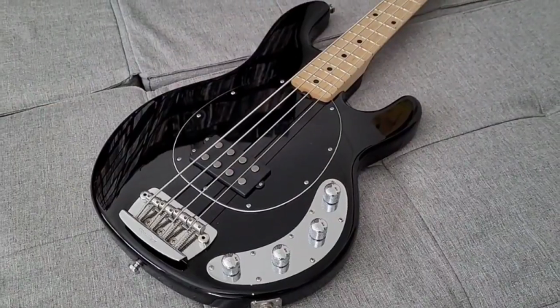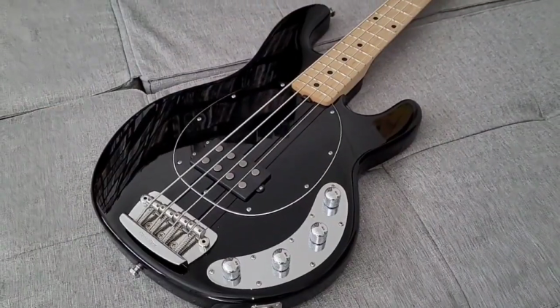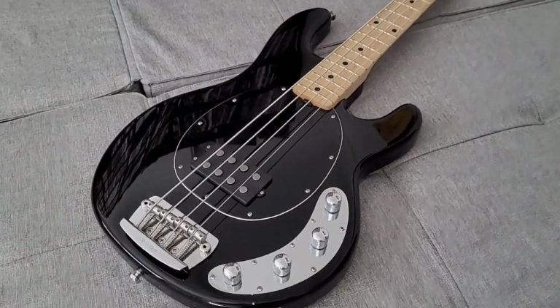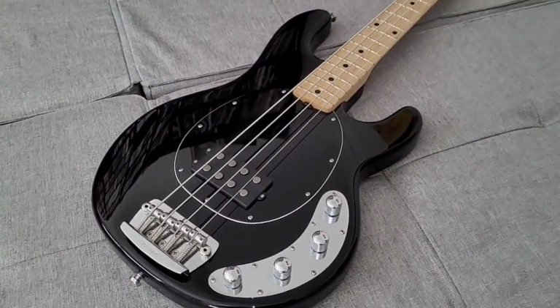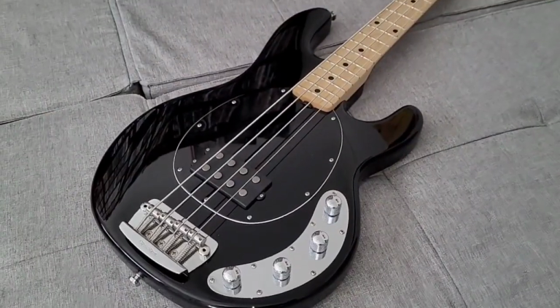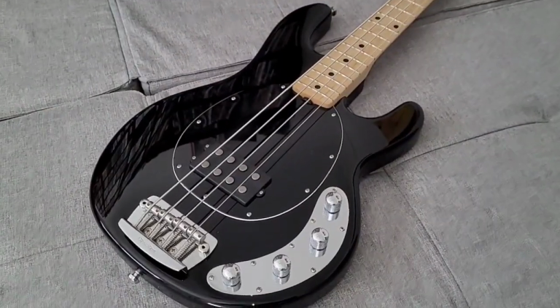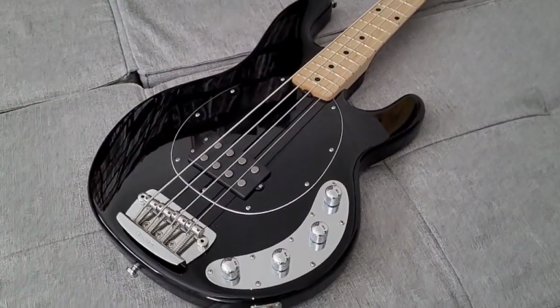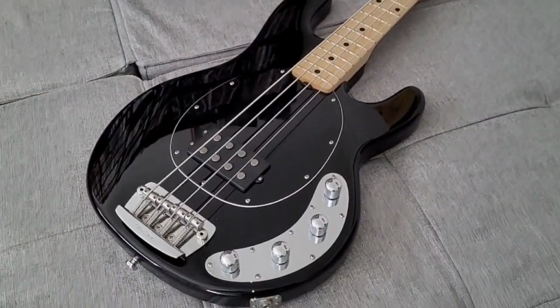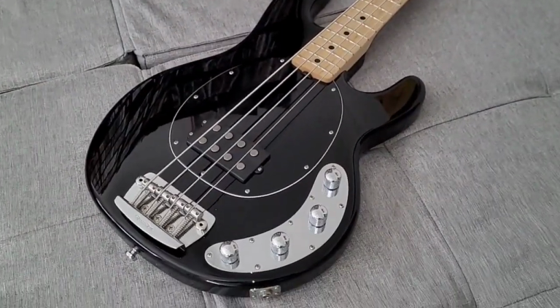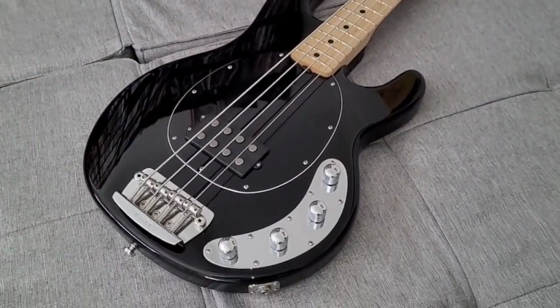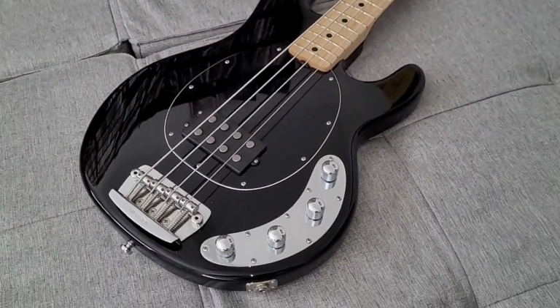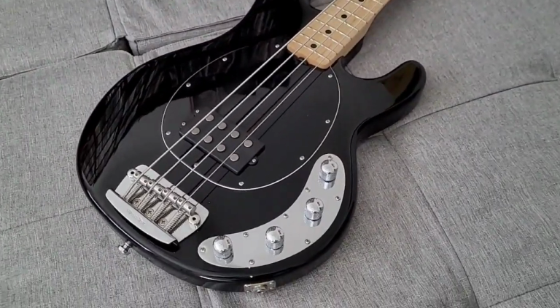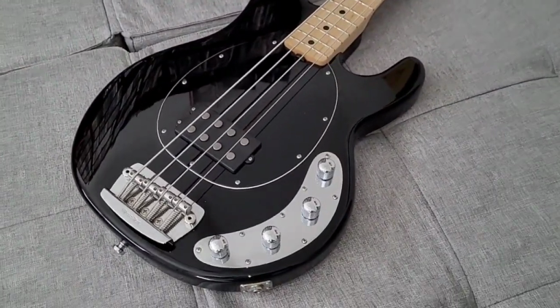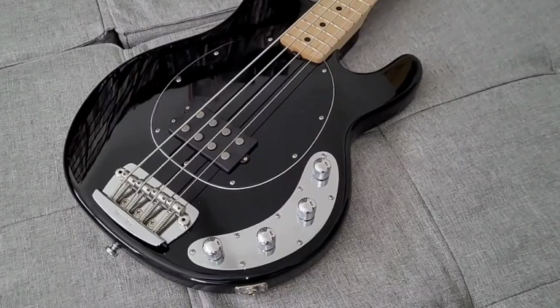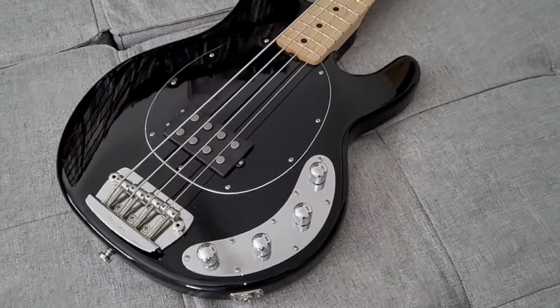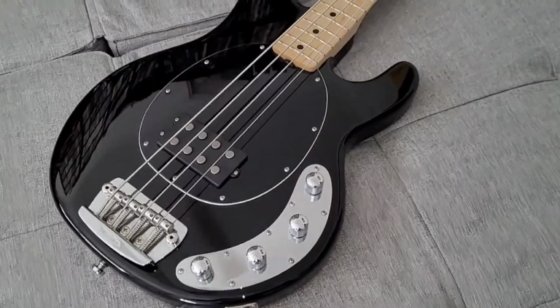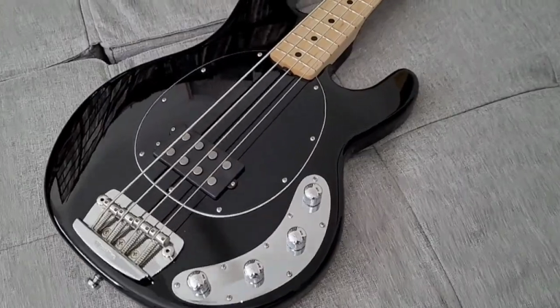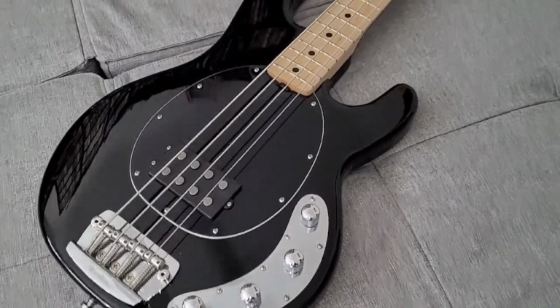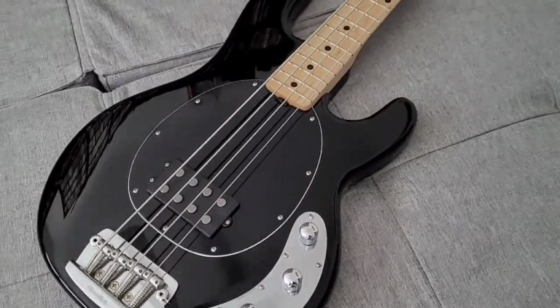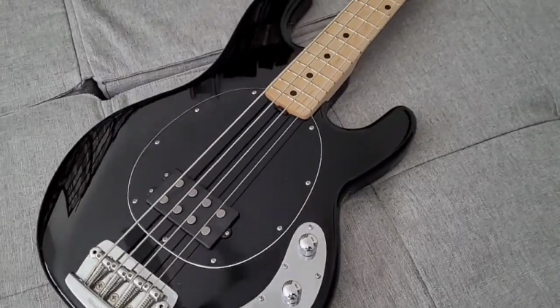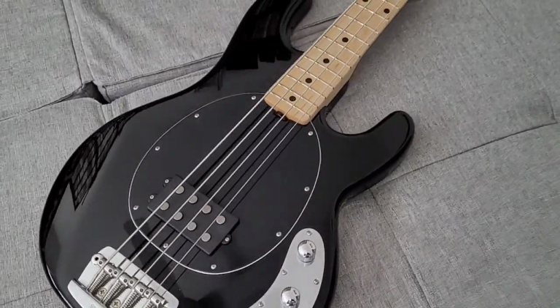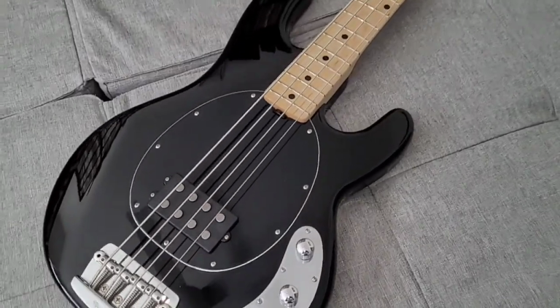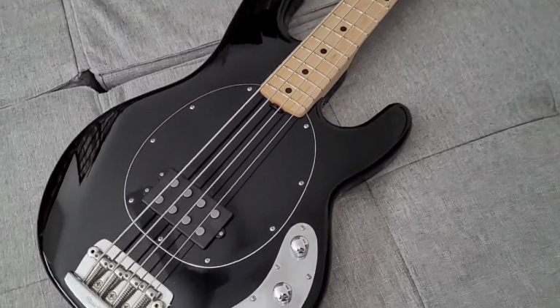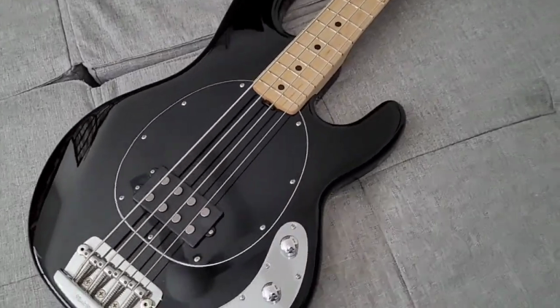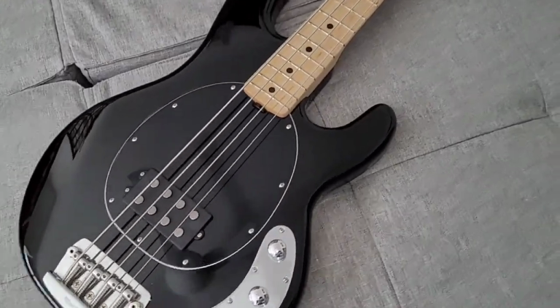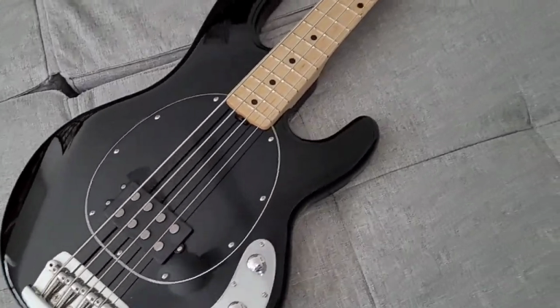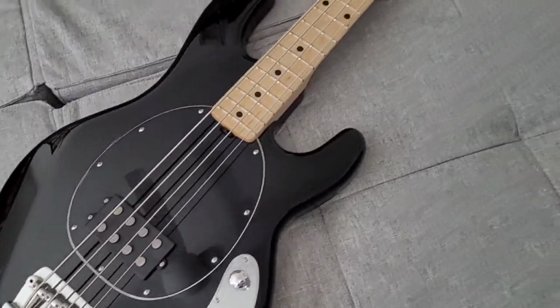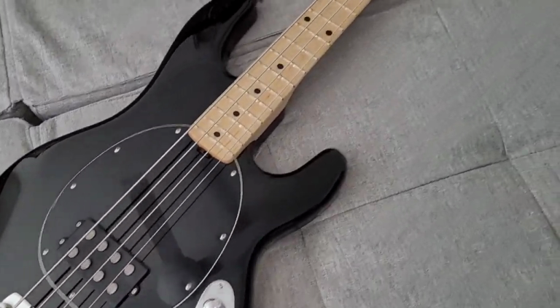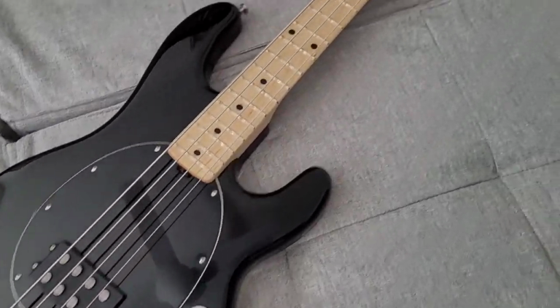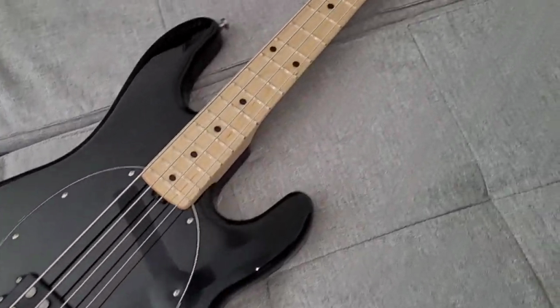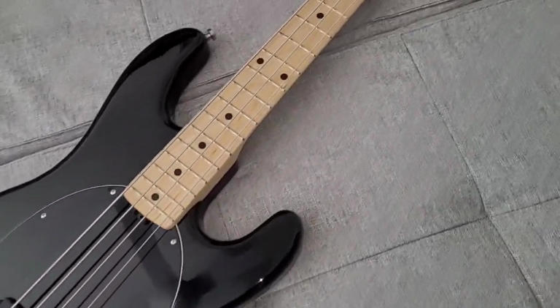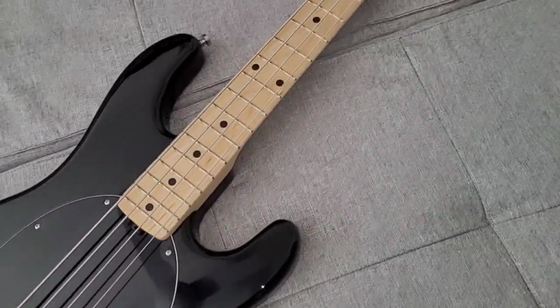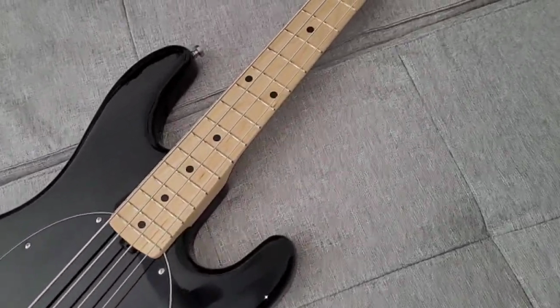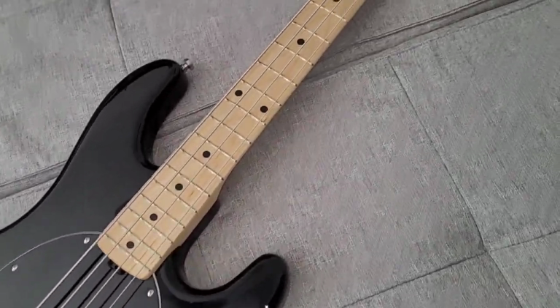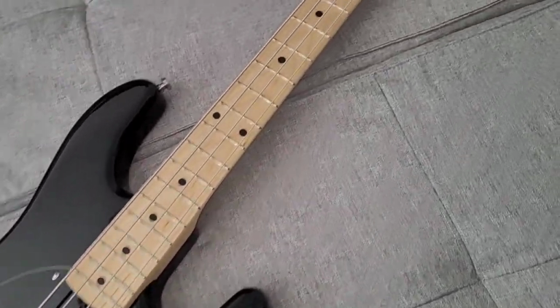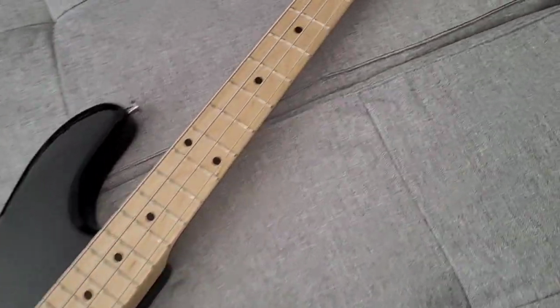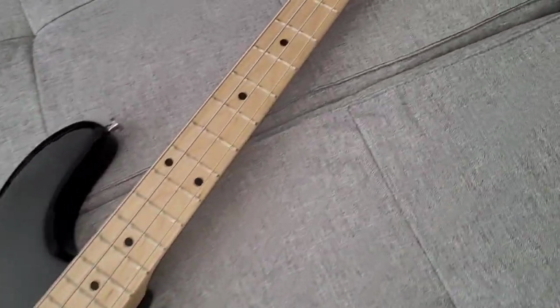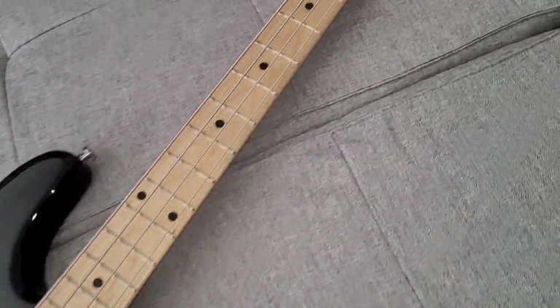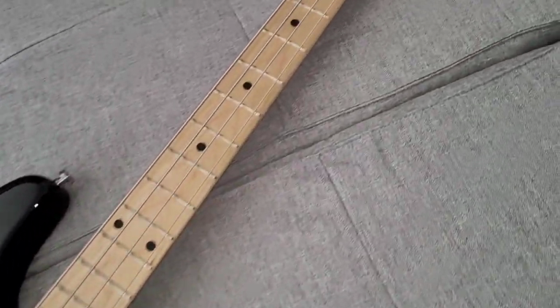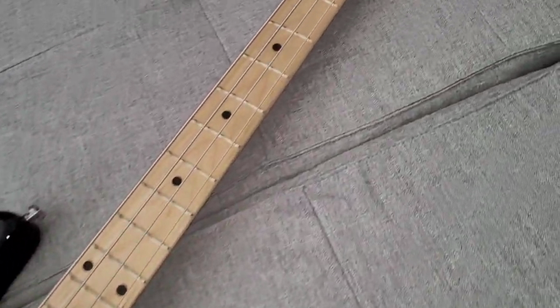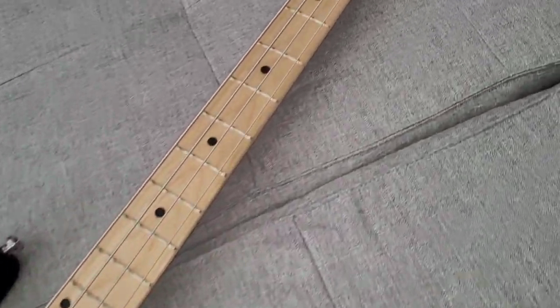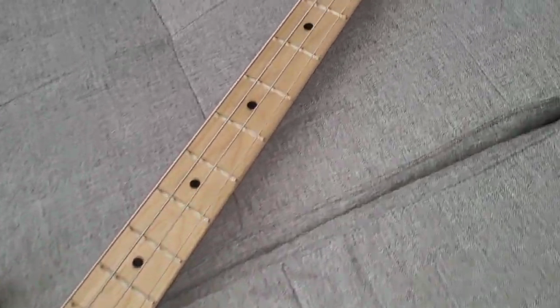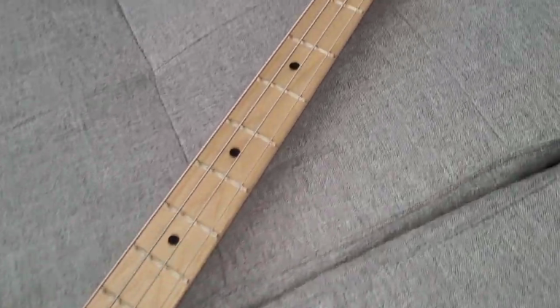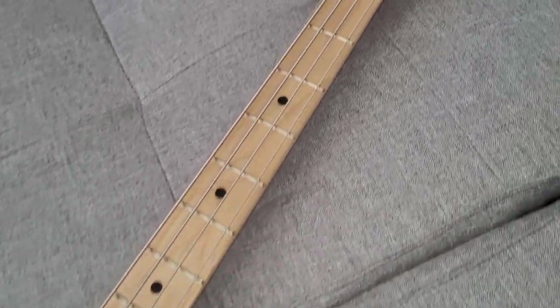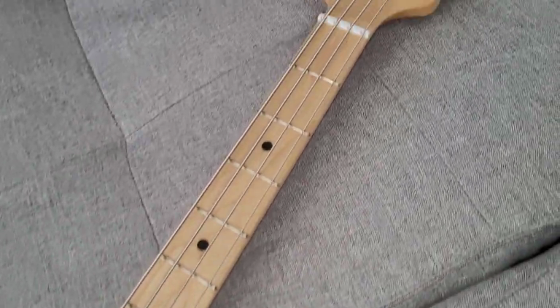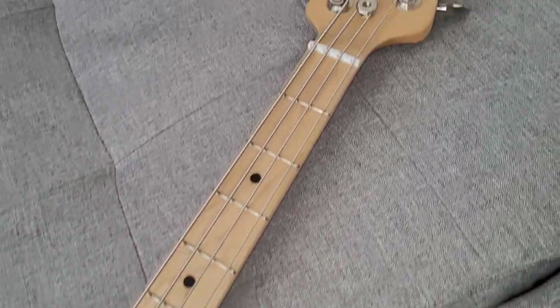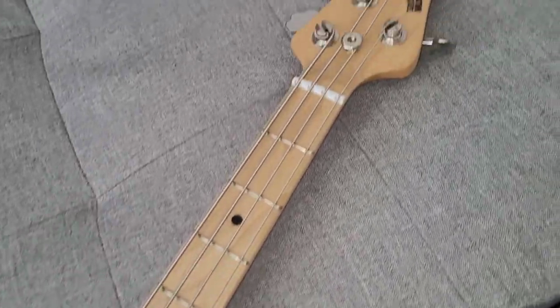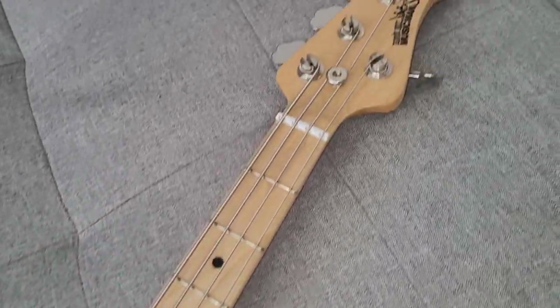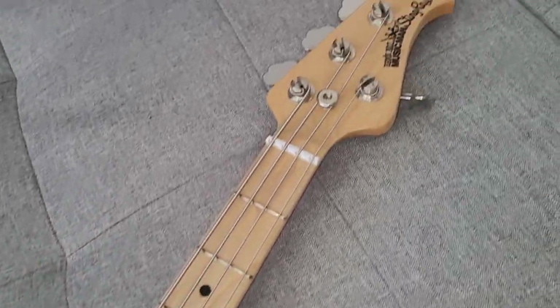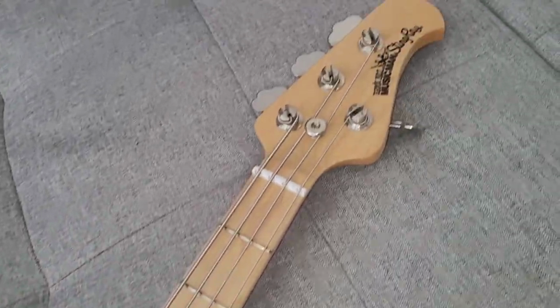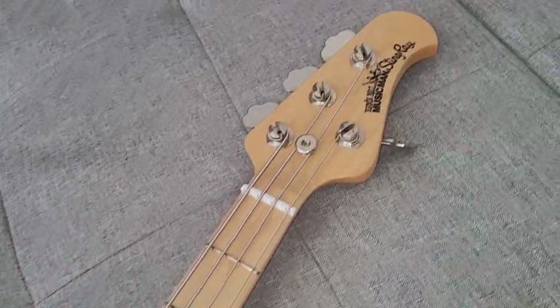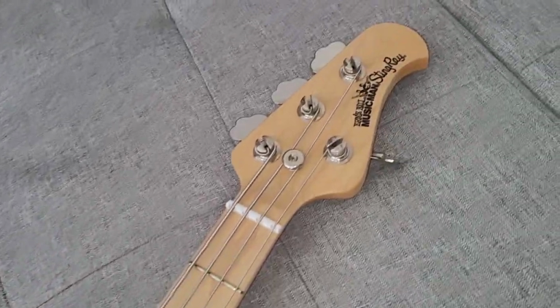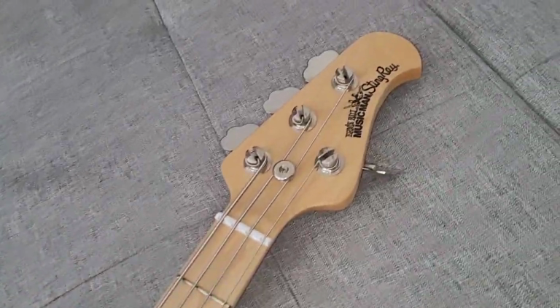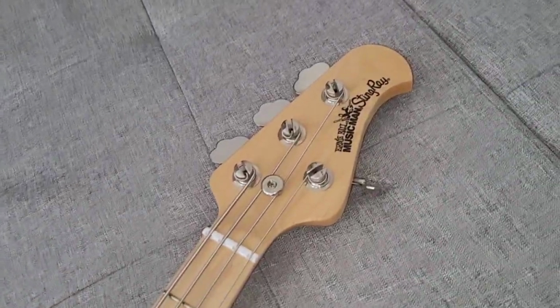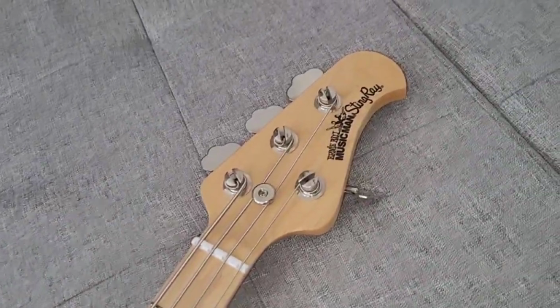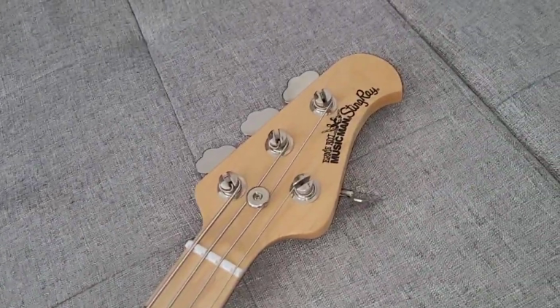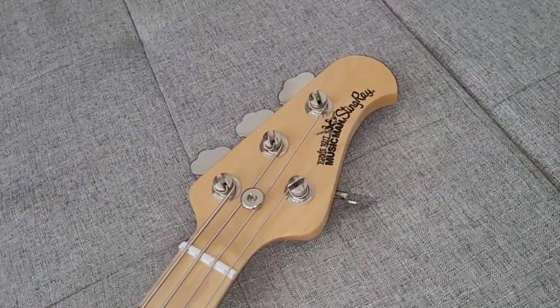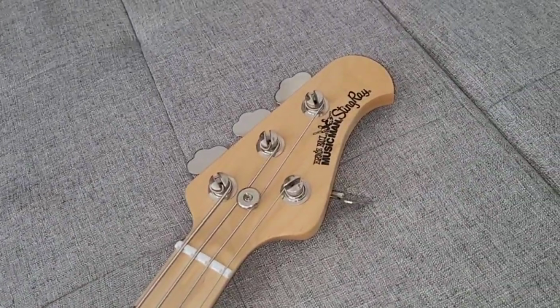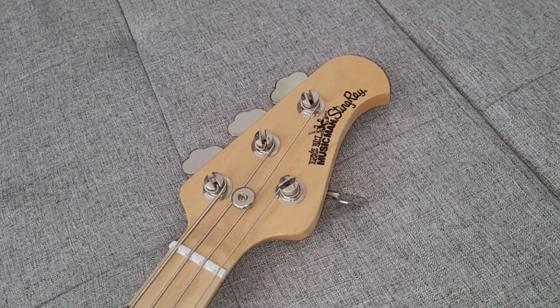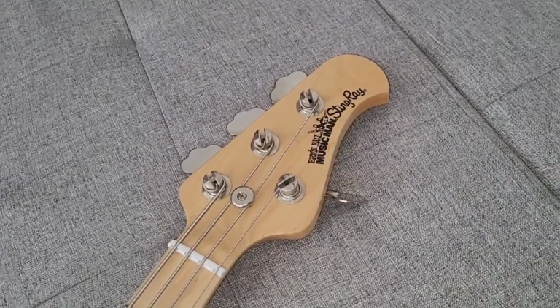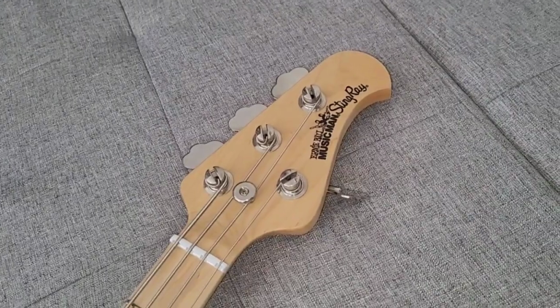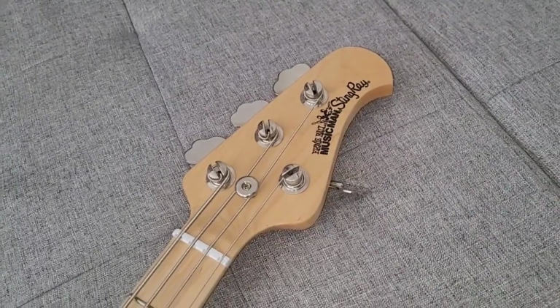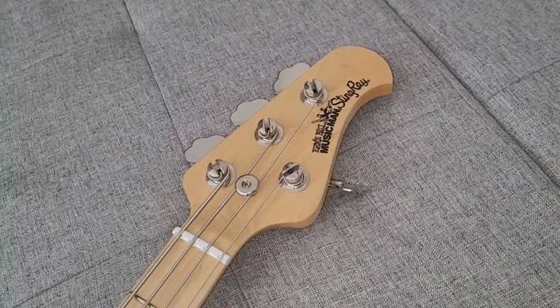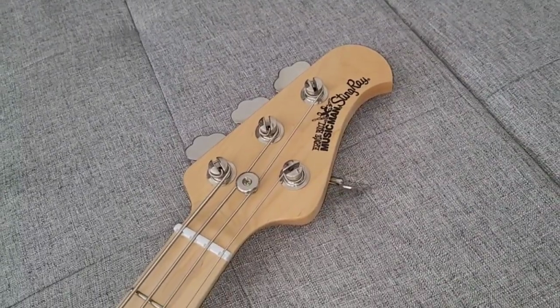This is a 2014 Ernie Ball Music Man Stingray. One of my favourite Stingrays.